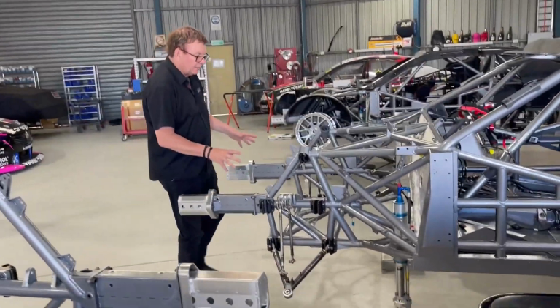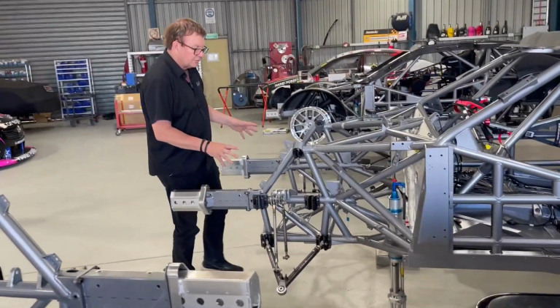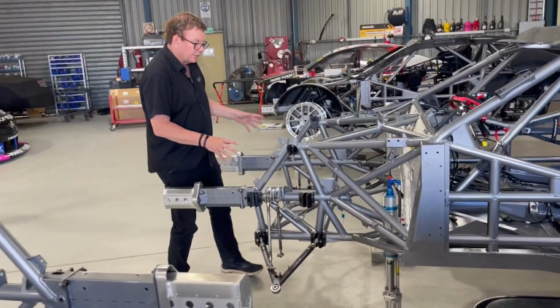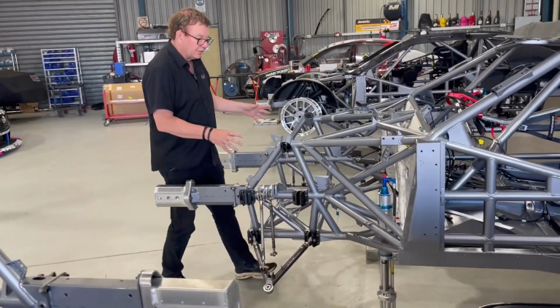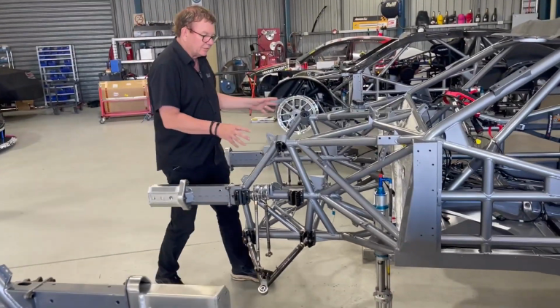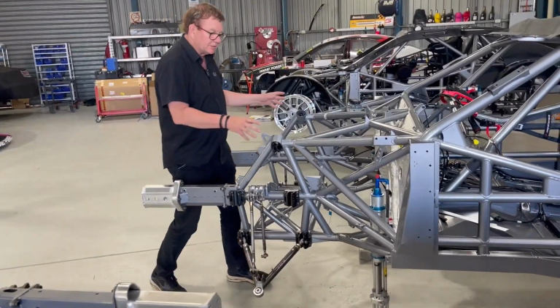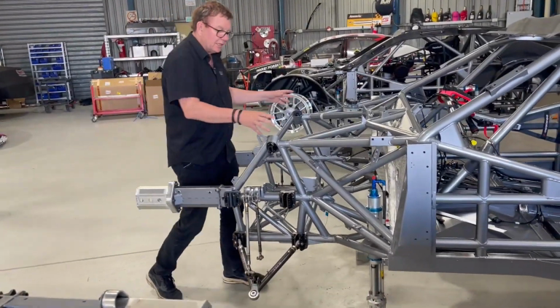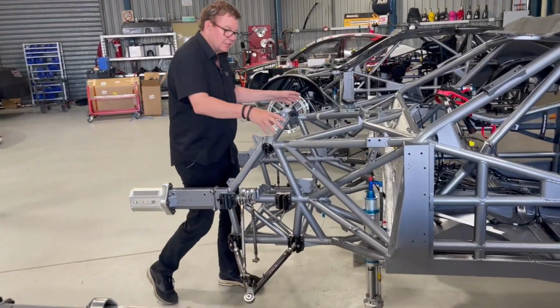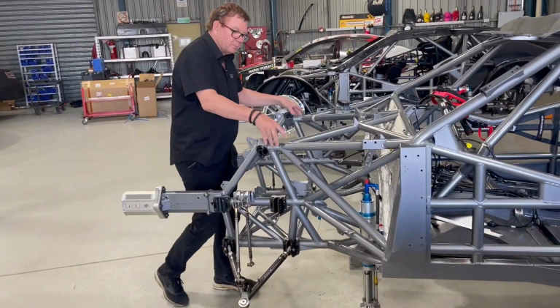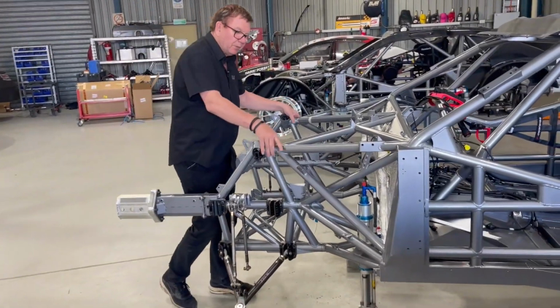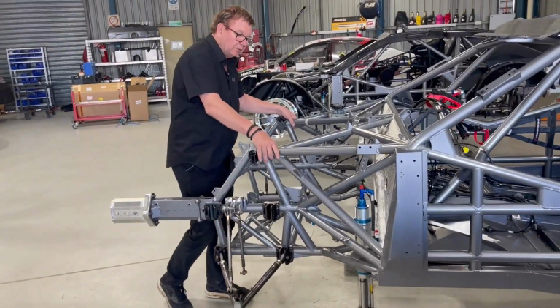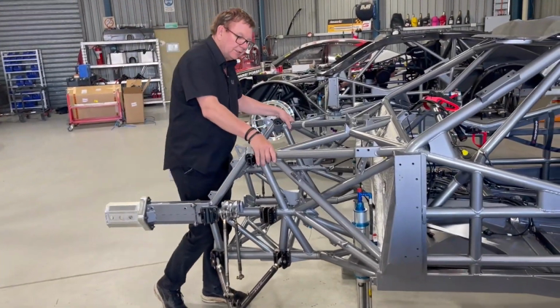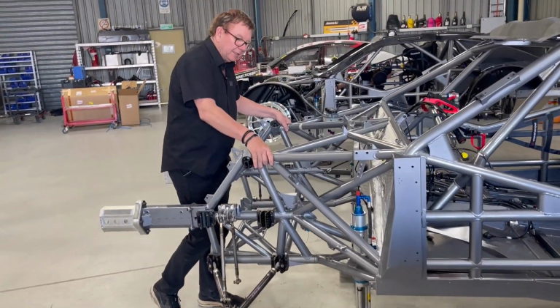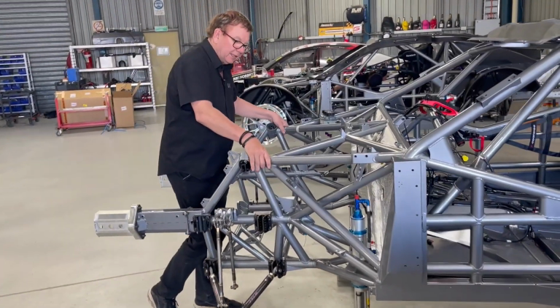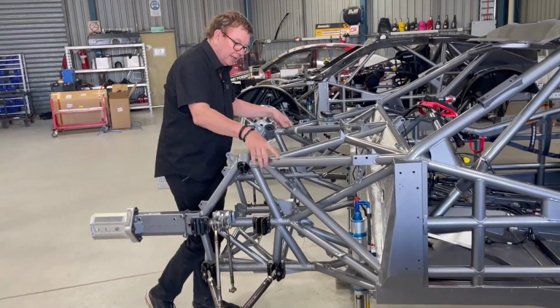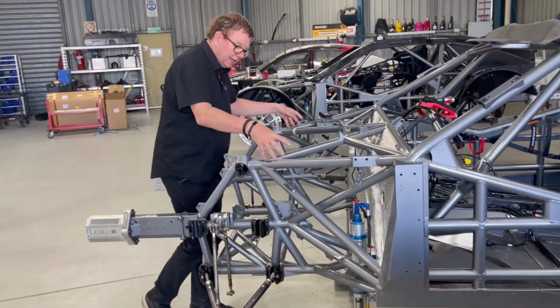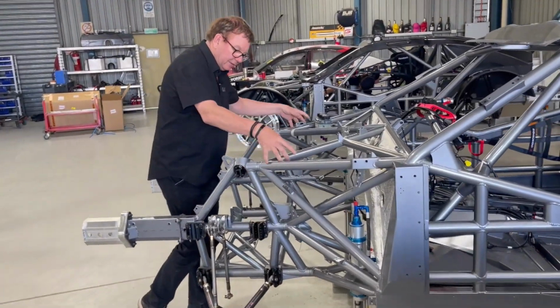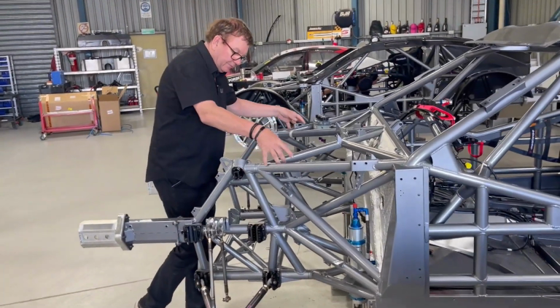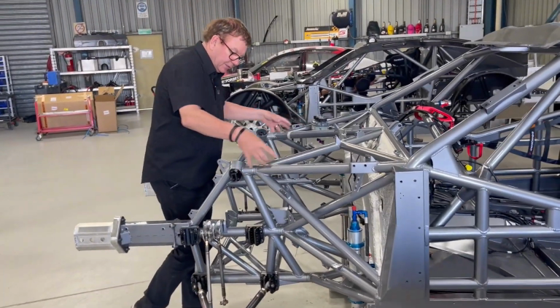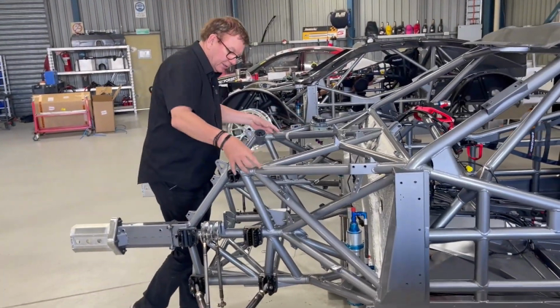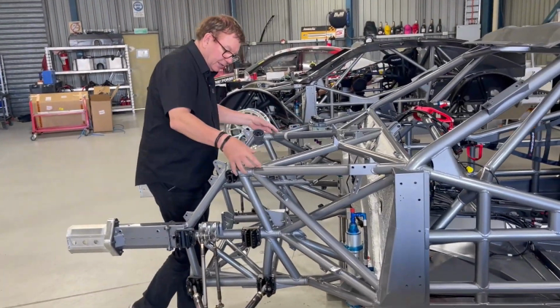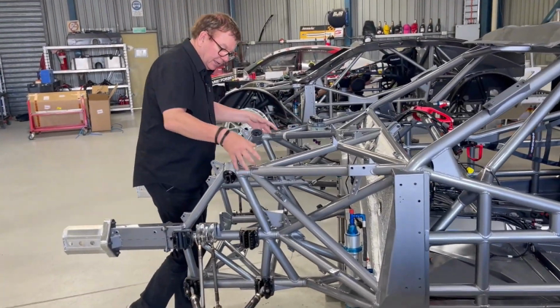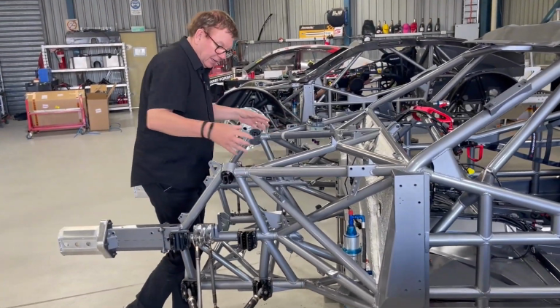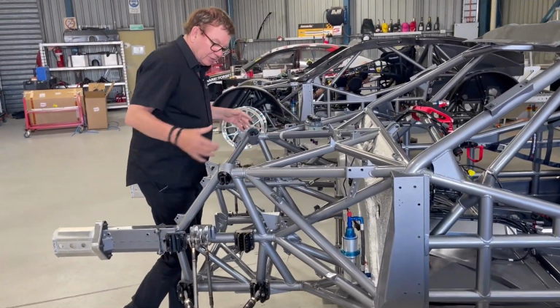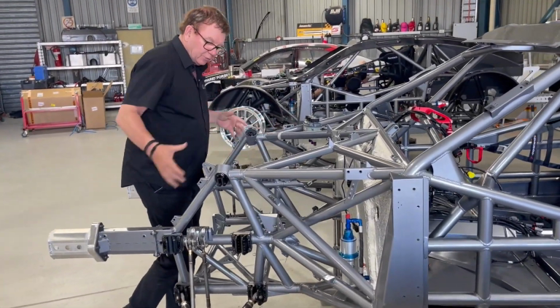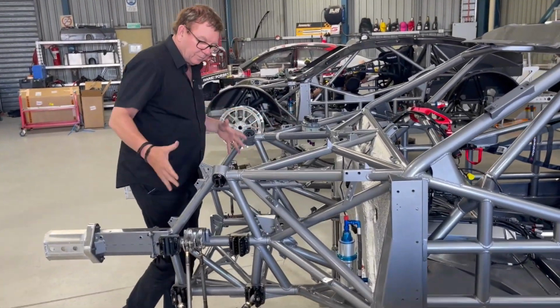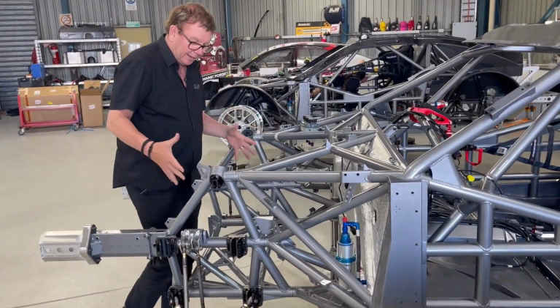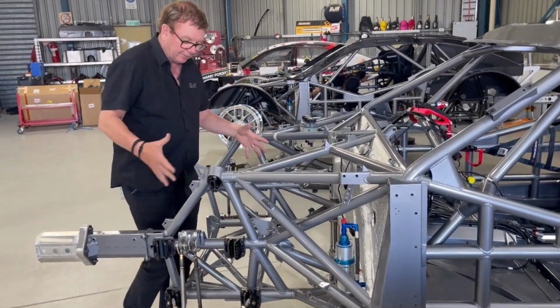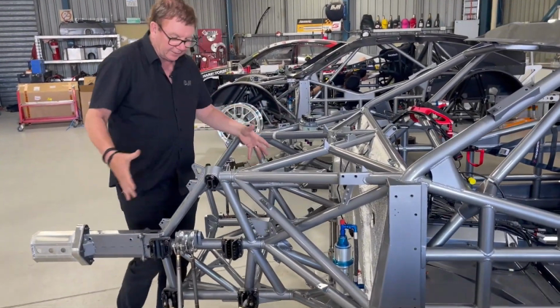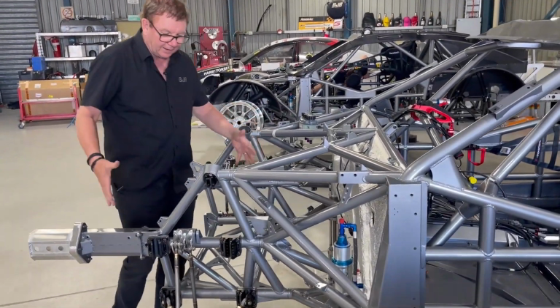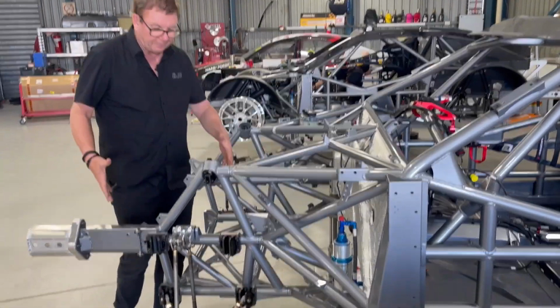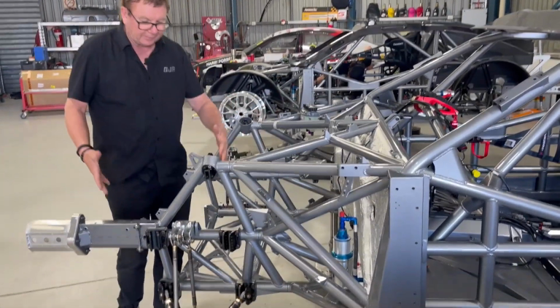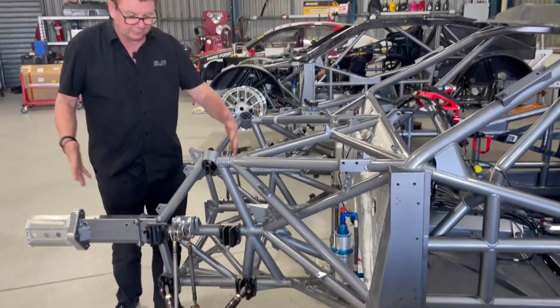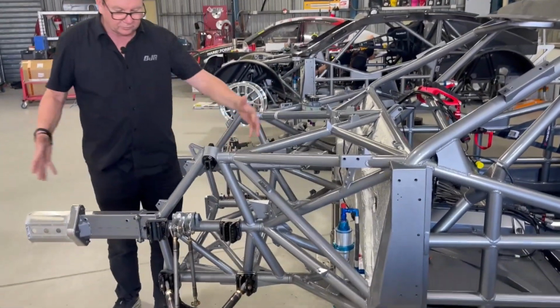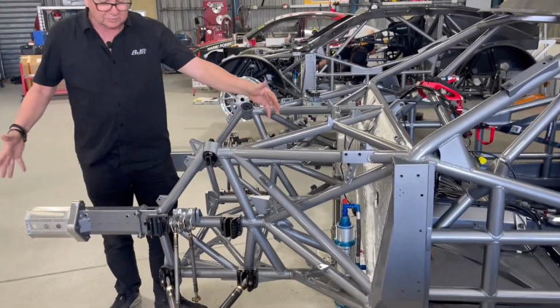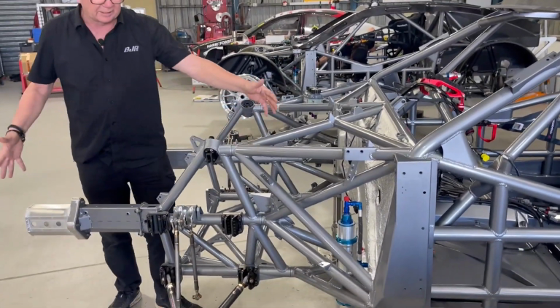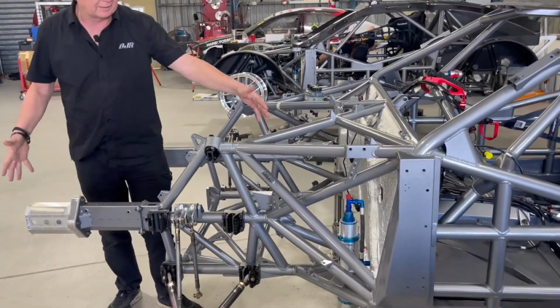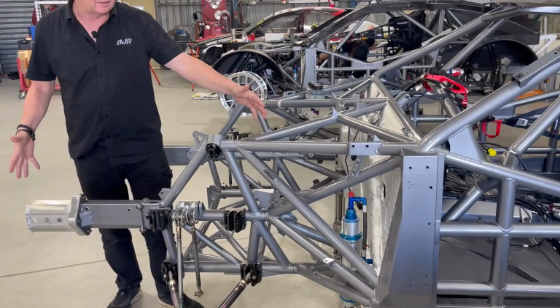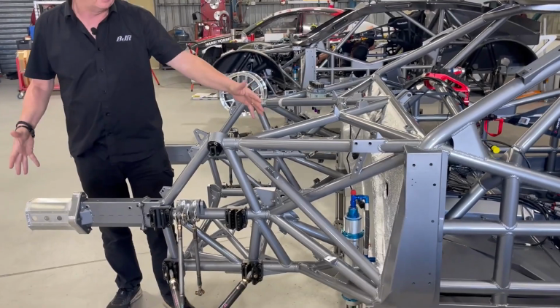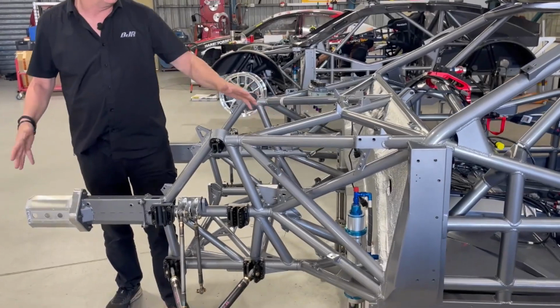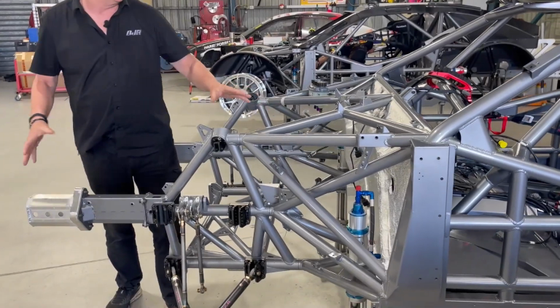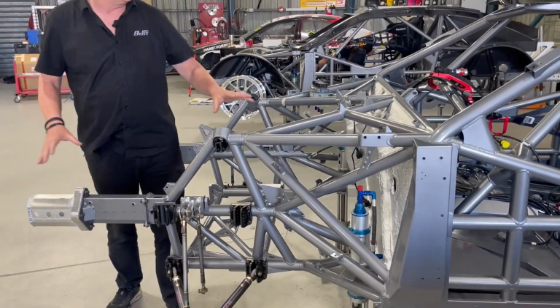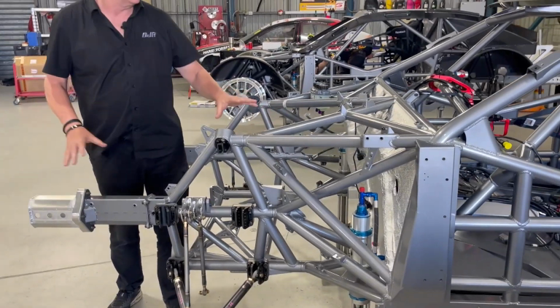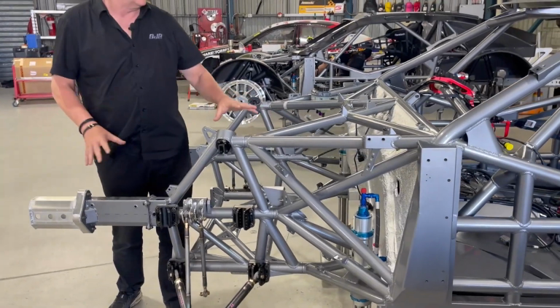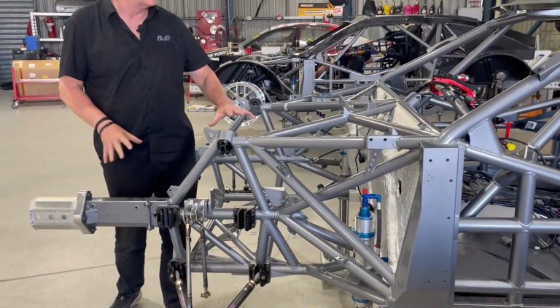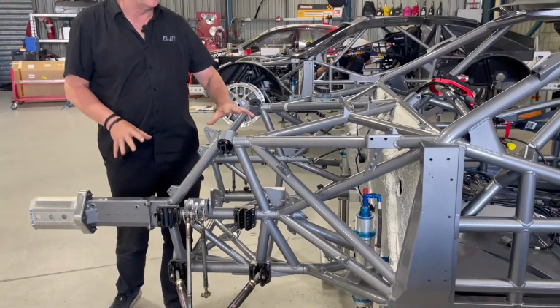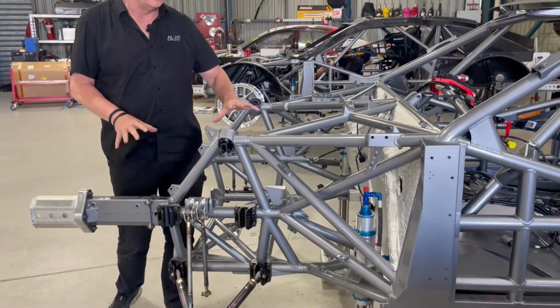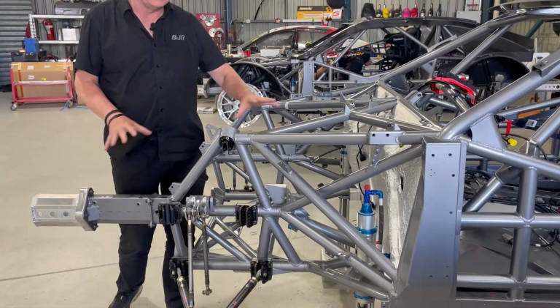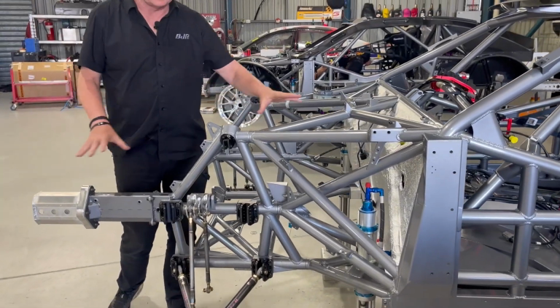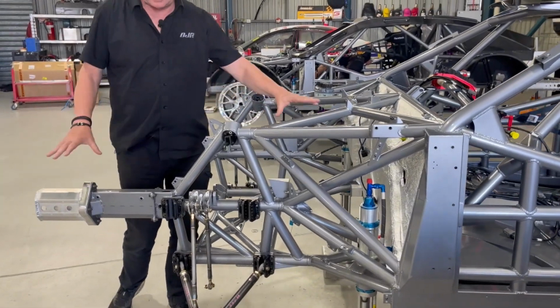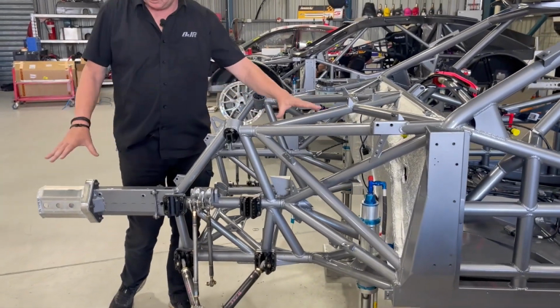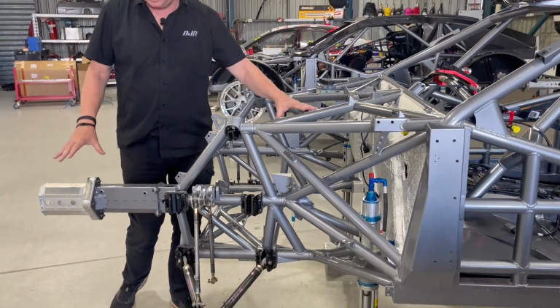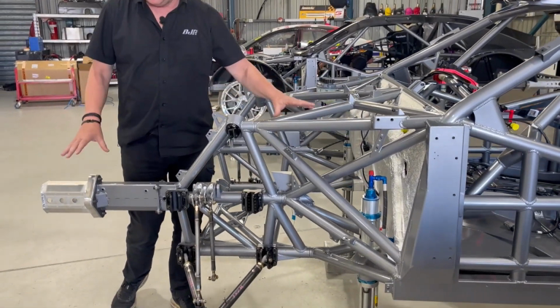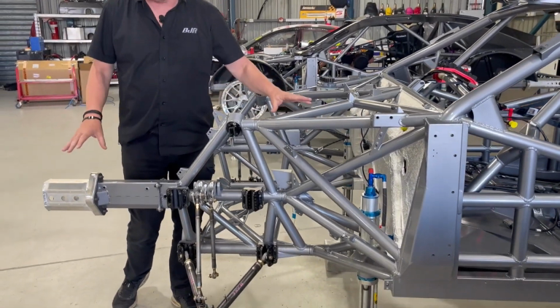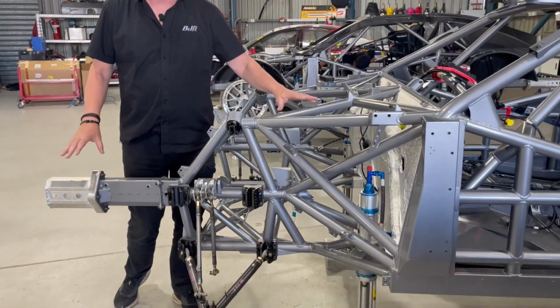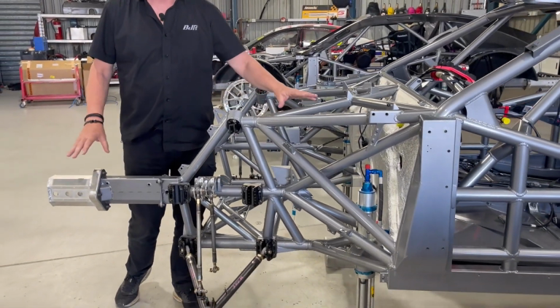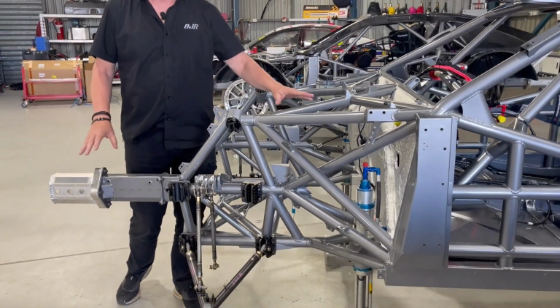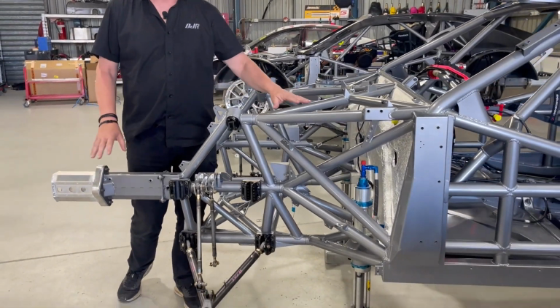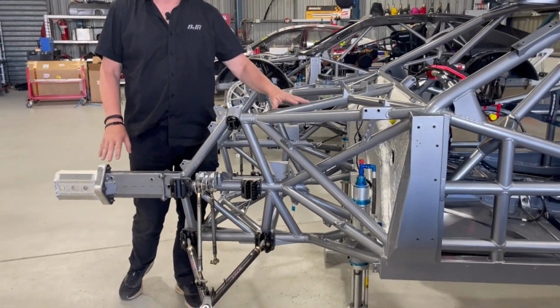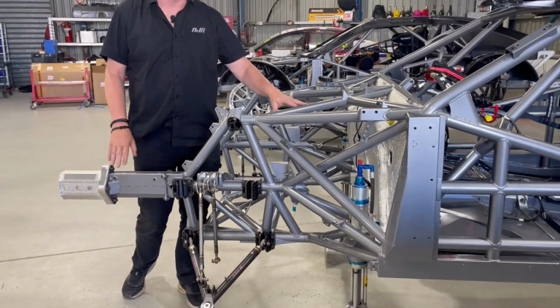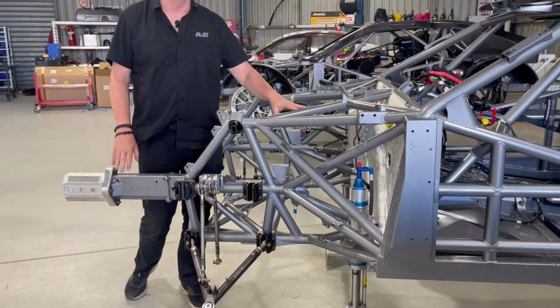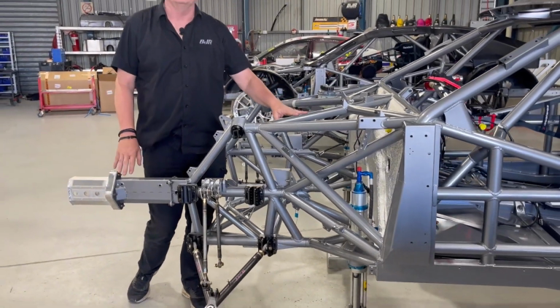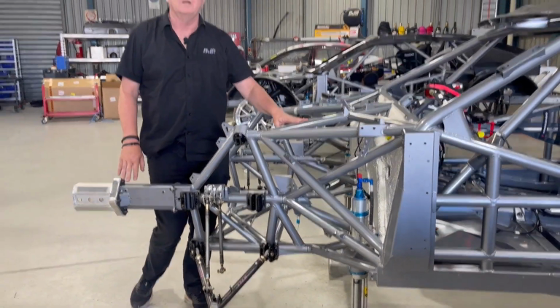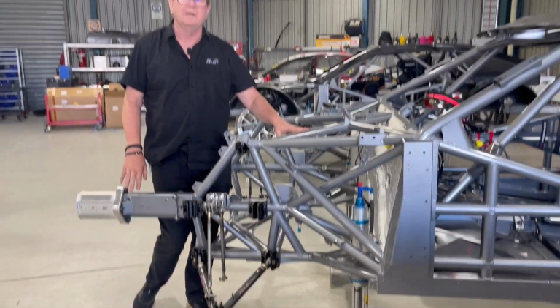When we've got all this assembled, it looks like this when it's on the car. You can see it's bolted in here, it's all mounted up and it looks like a complete car. This is what the finished item will look like.